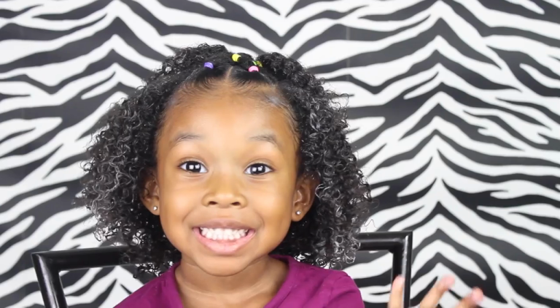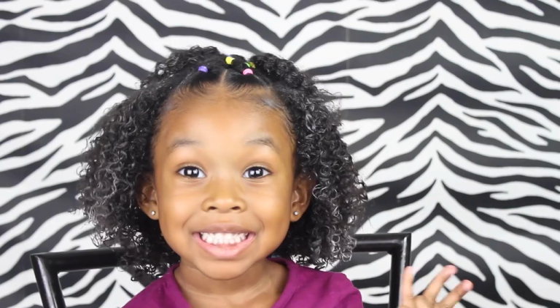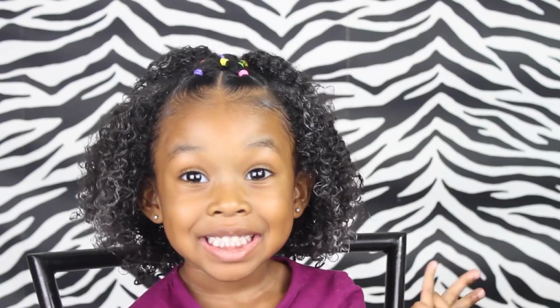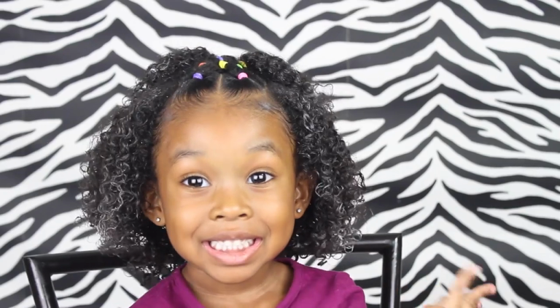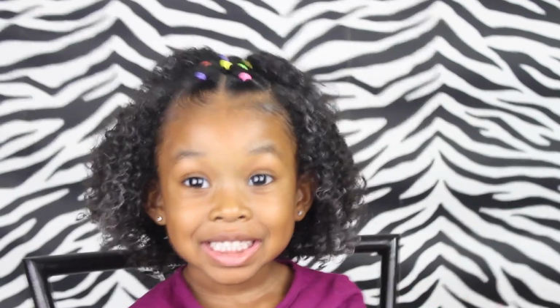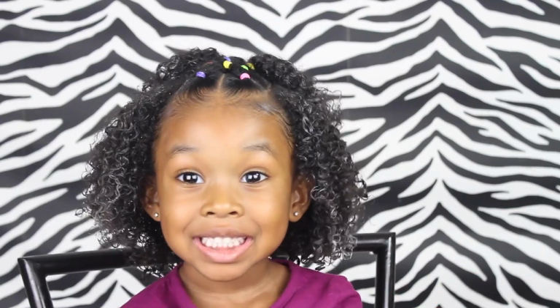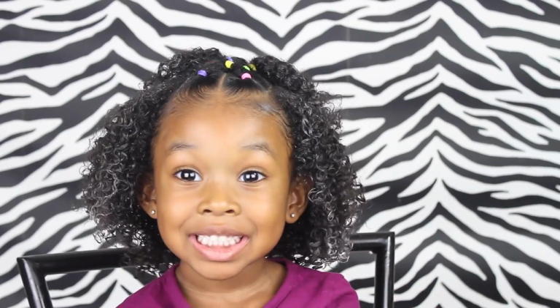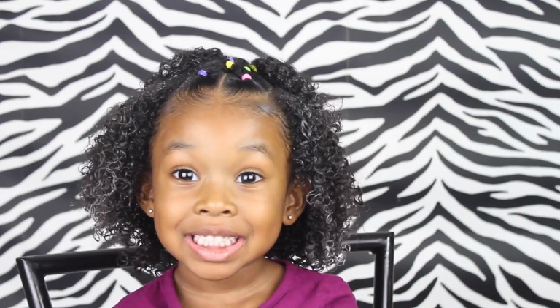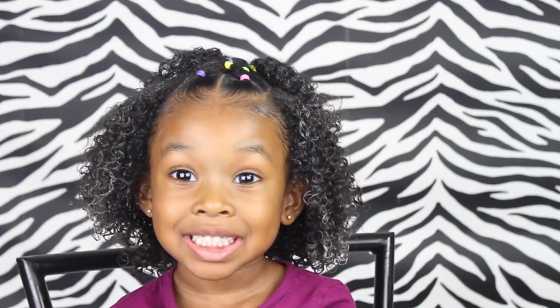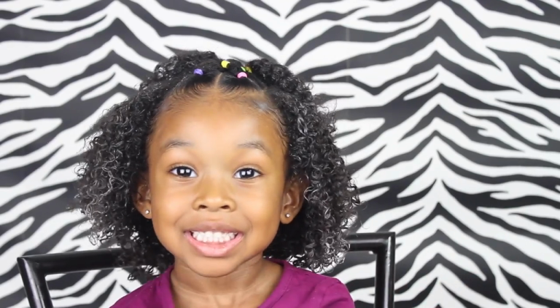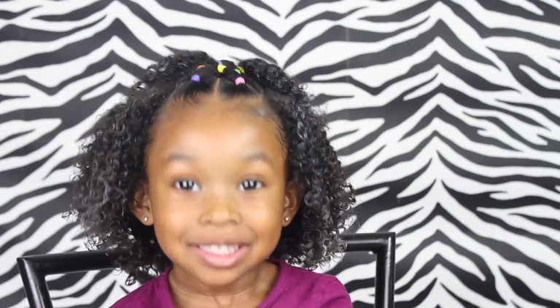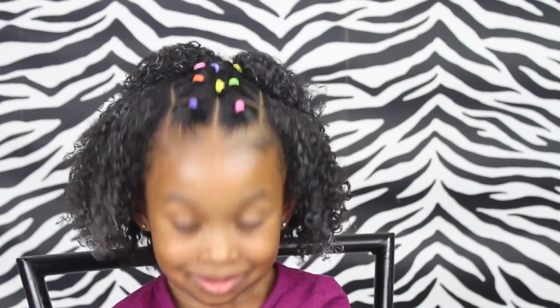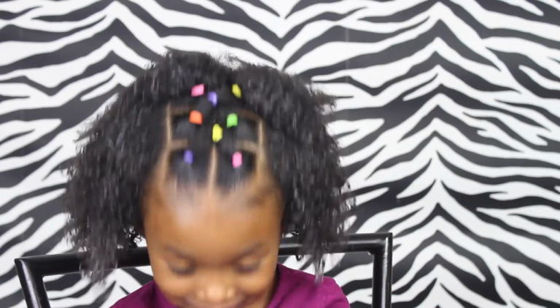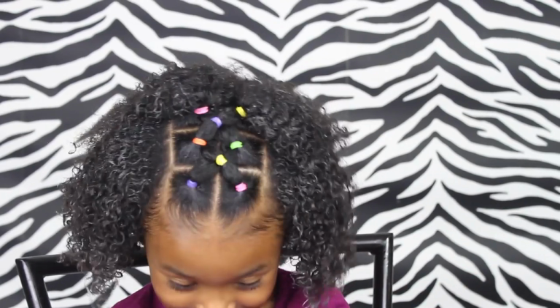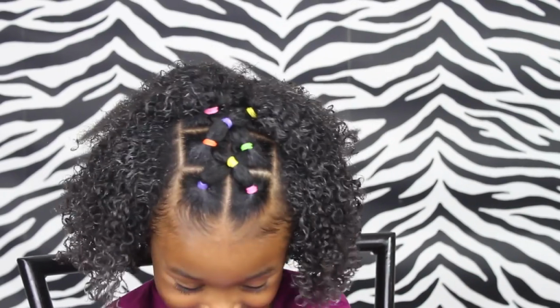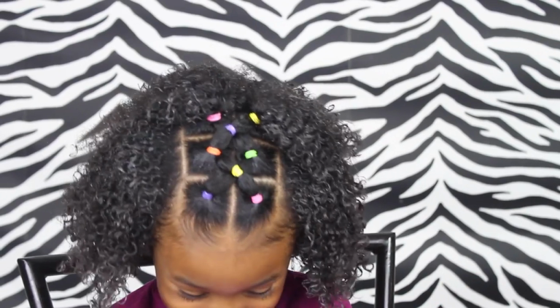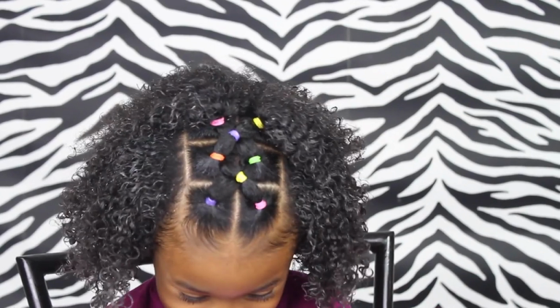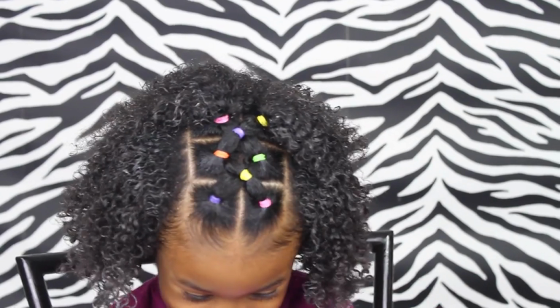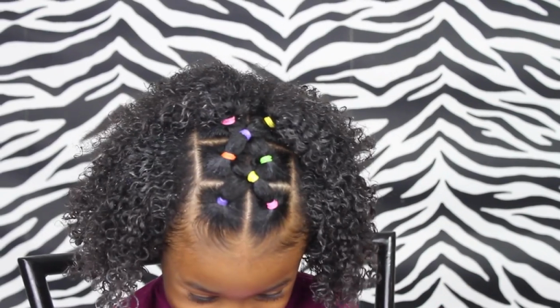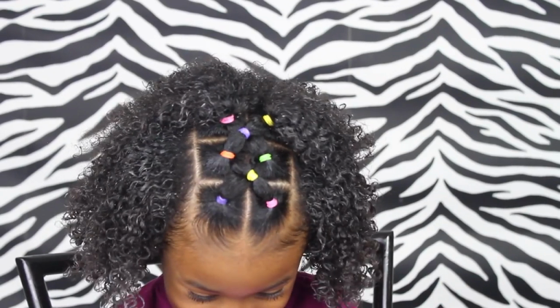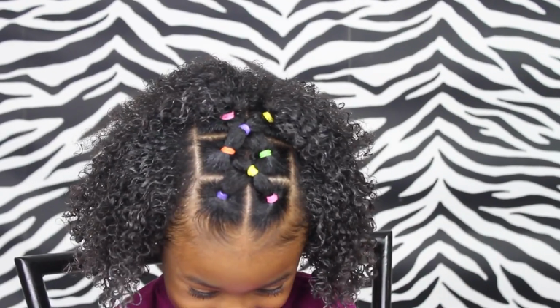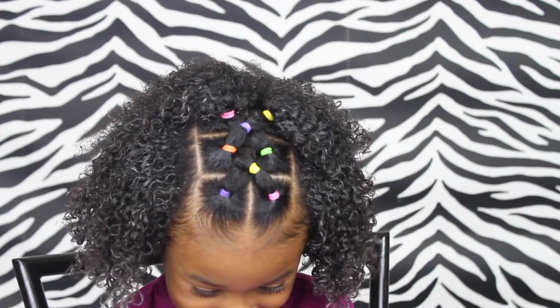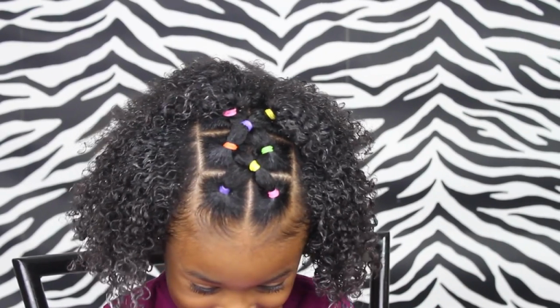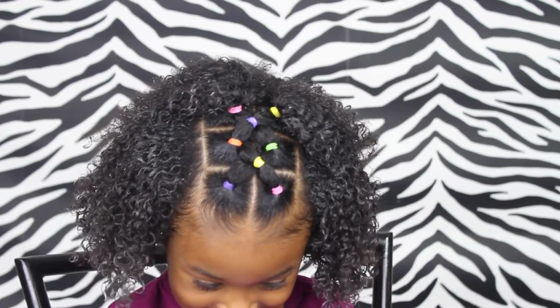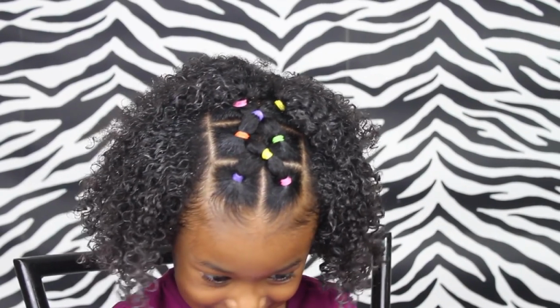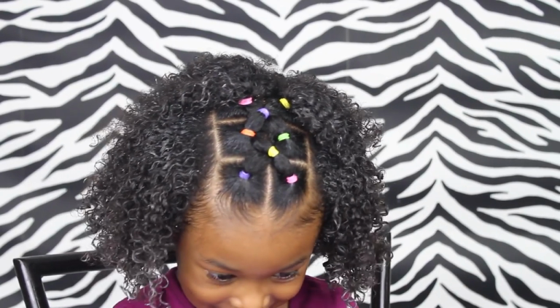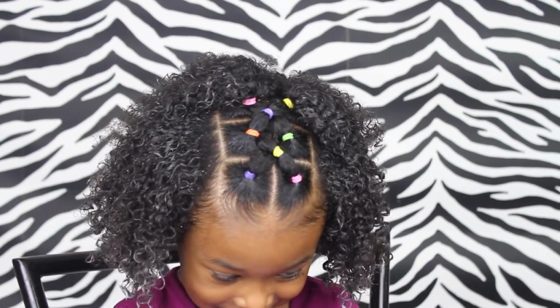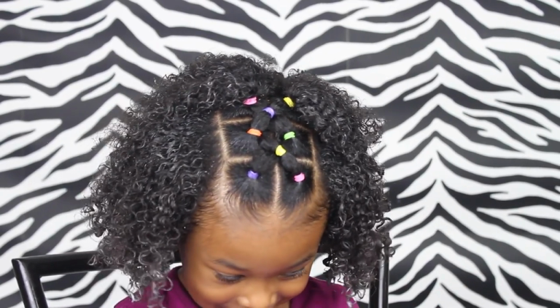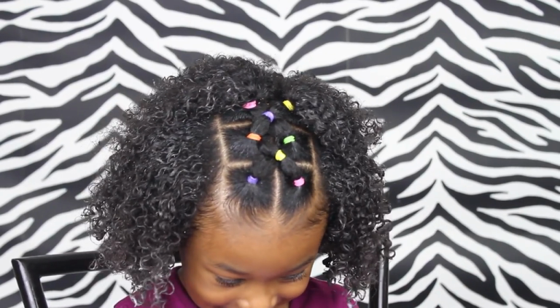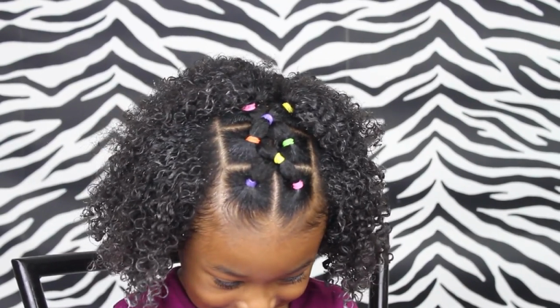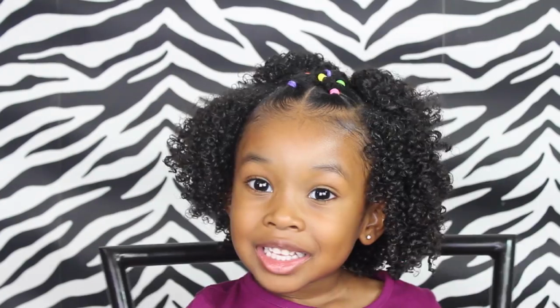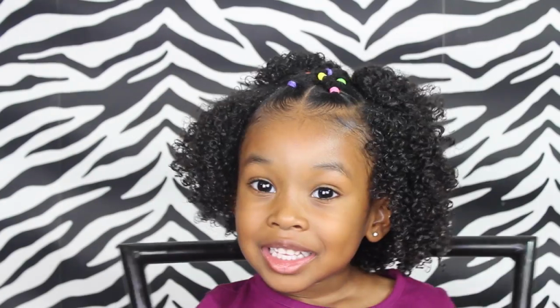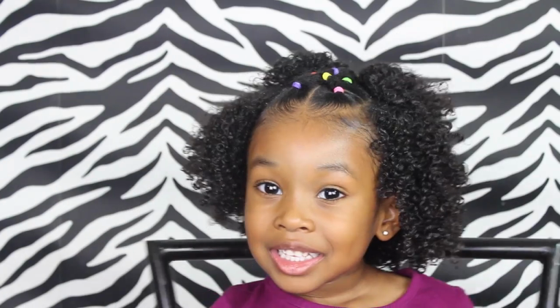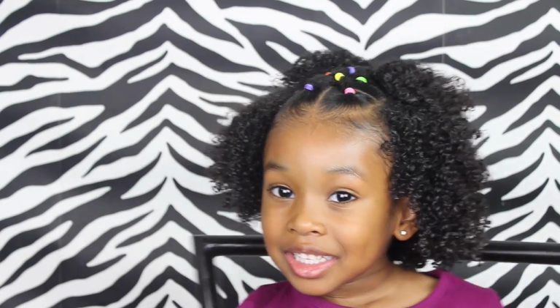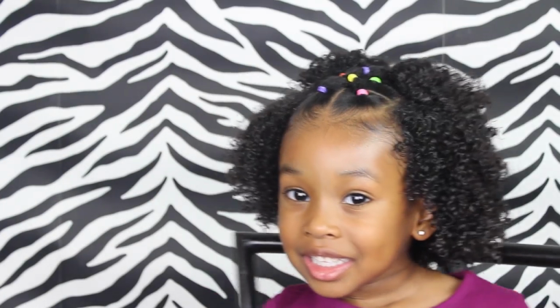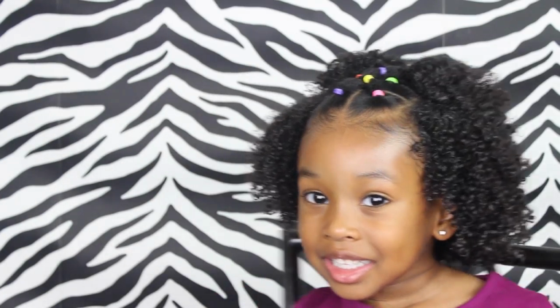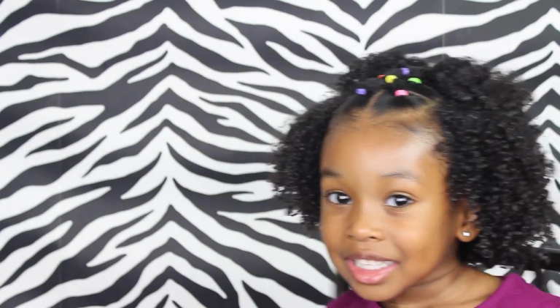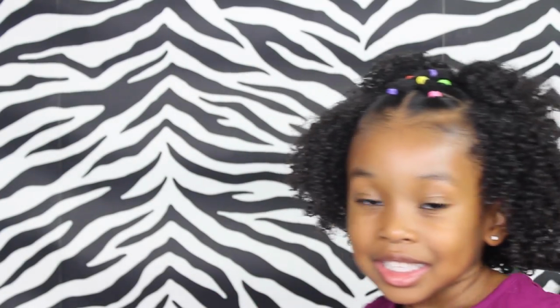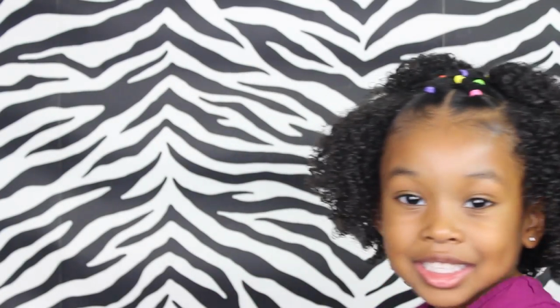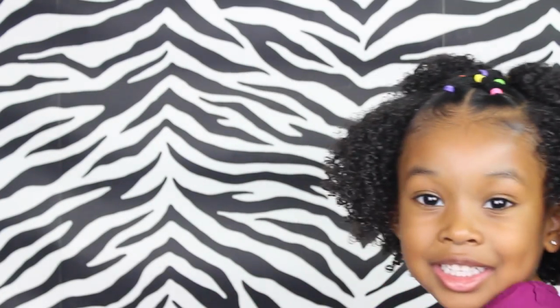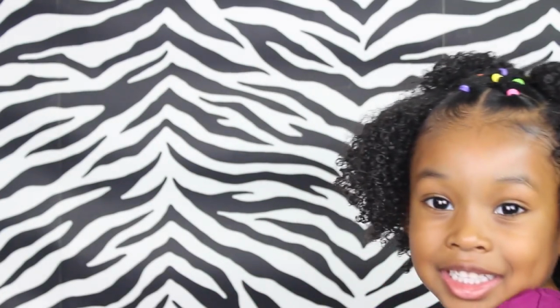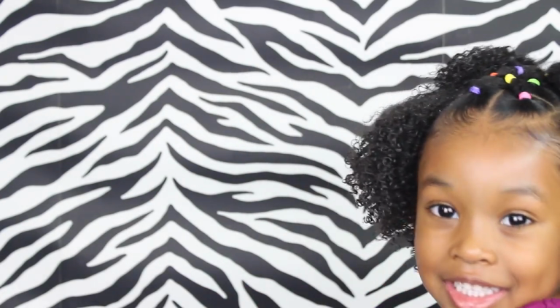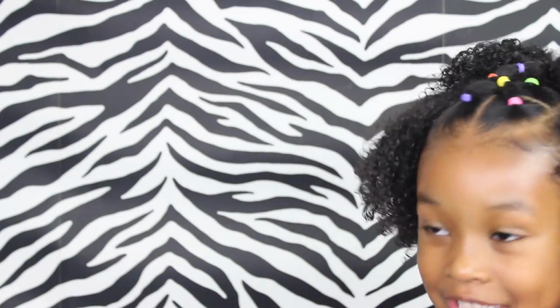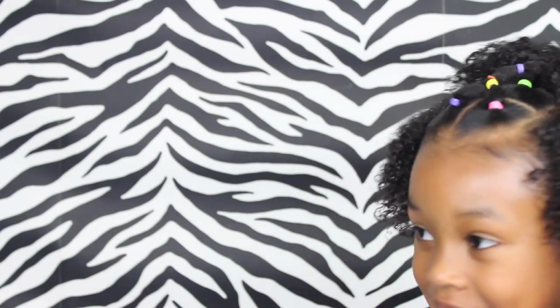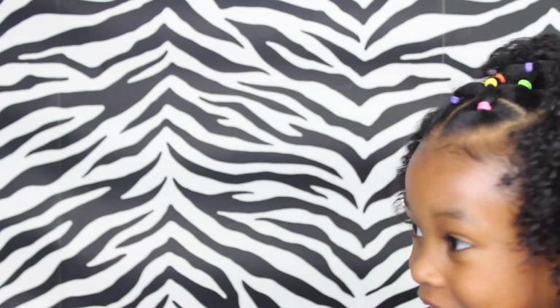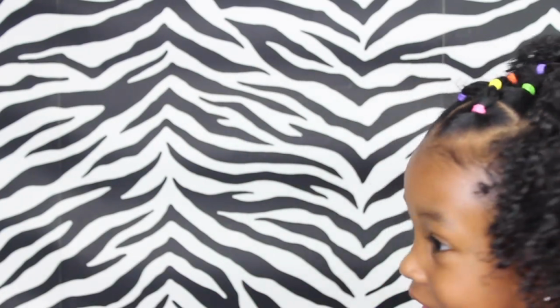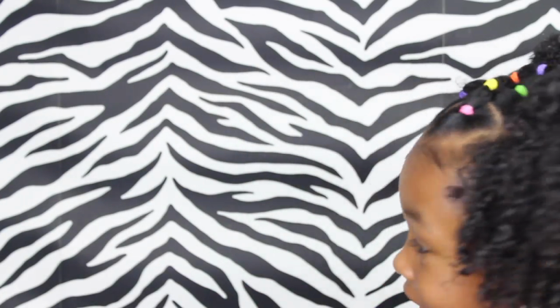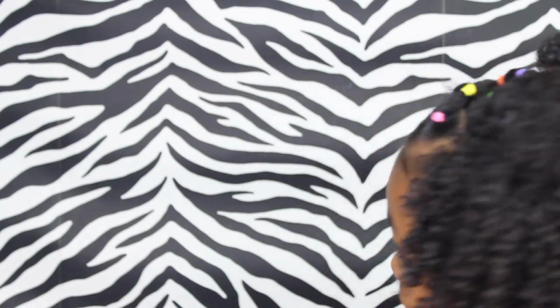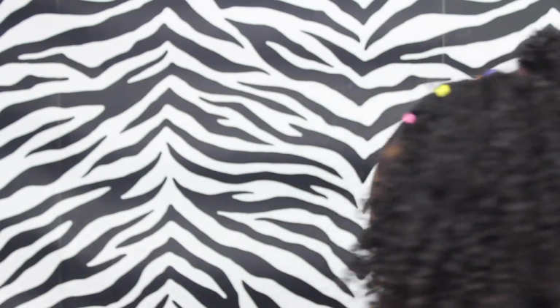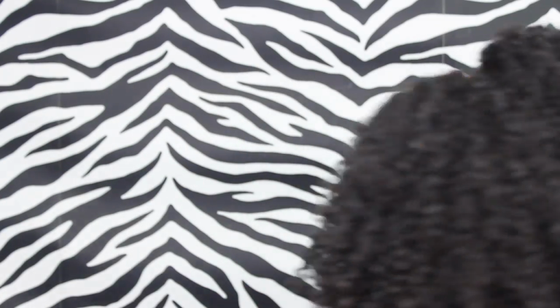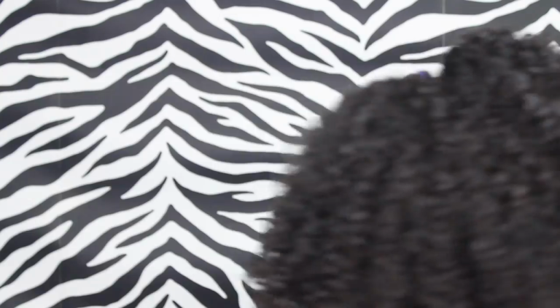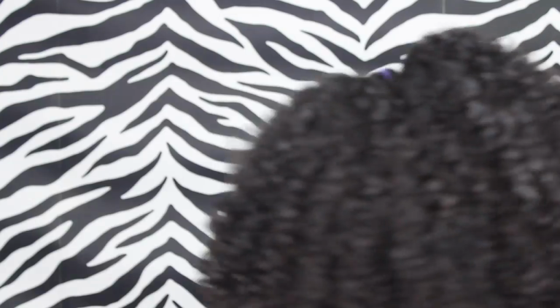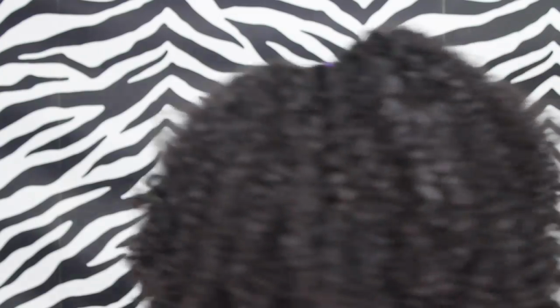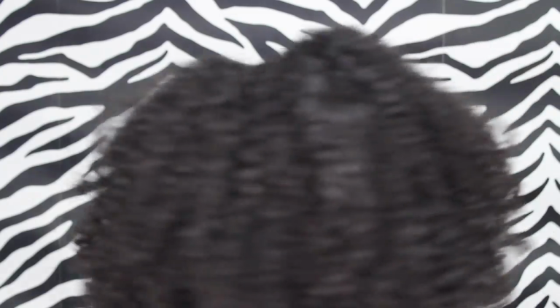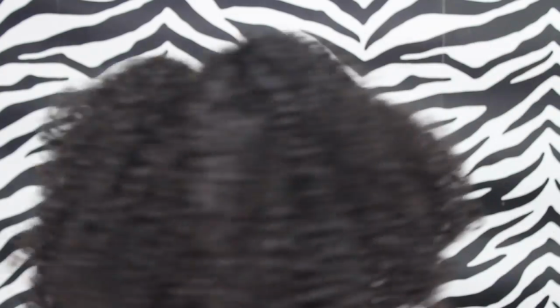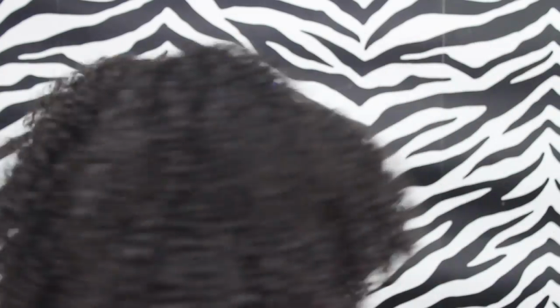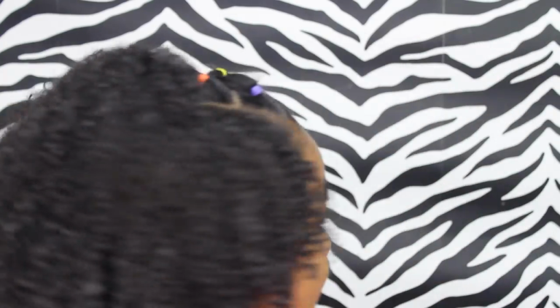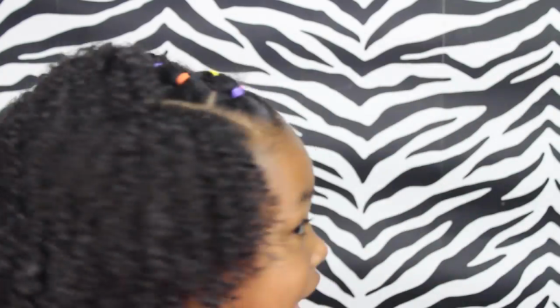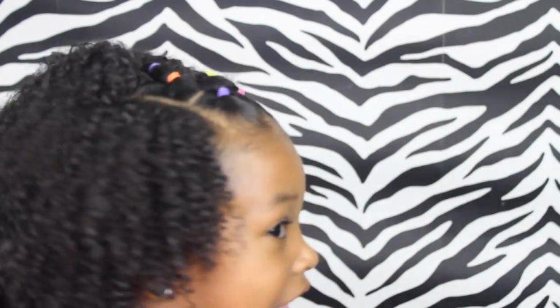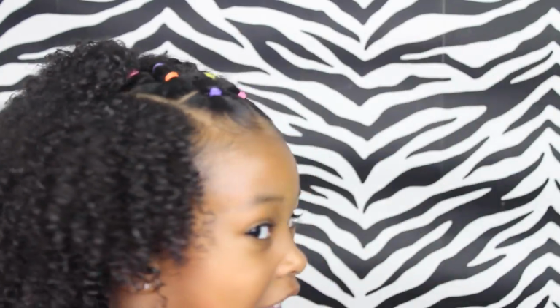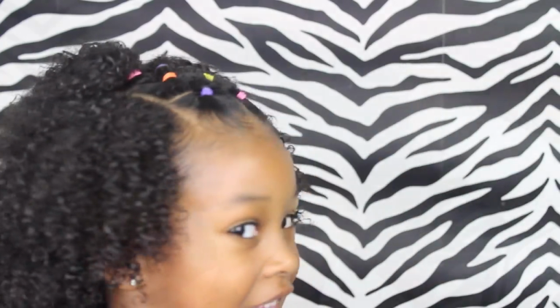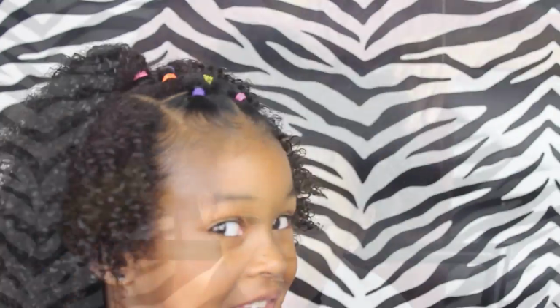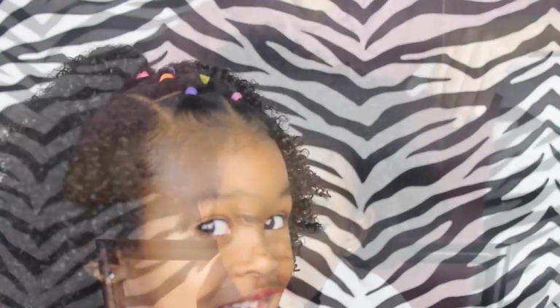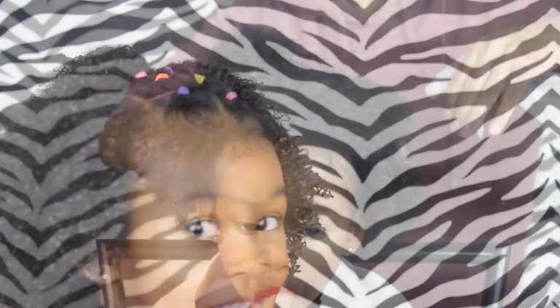Hey friends! In this video, I'm gonna show you how I did this cute, easy hairstyle.